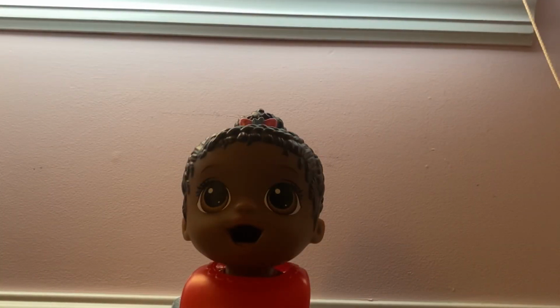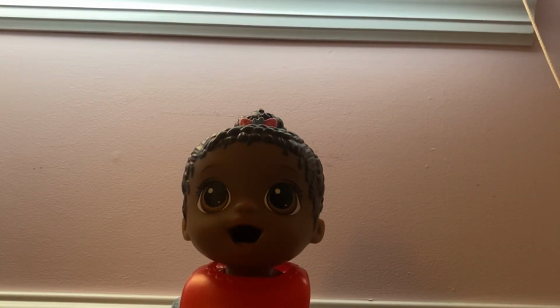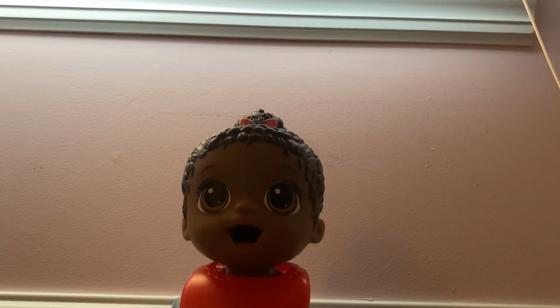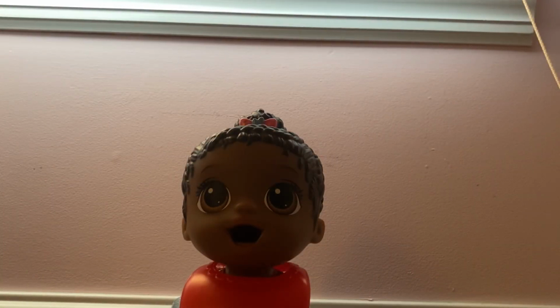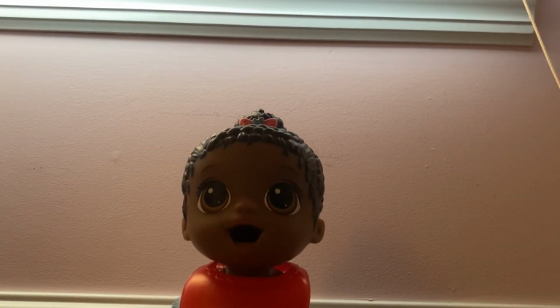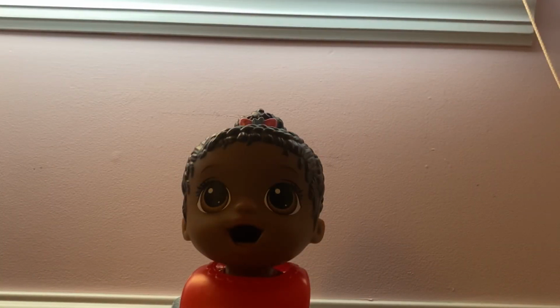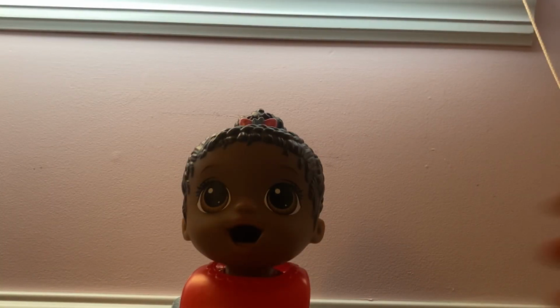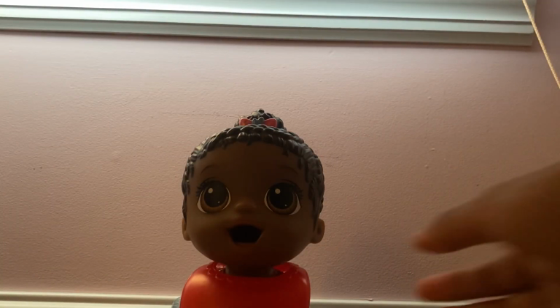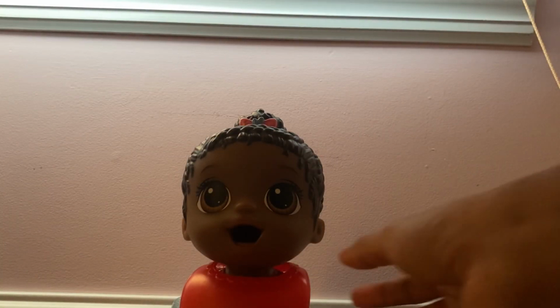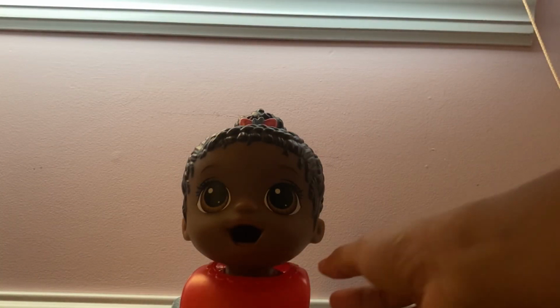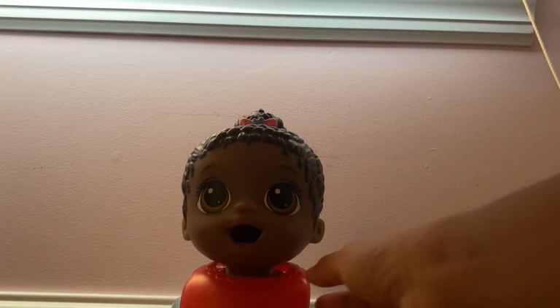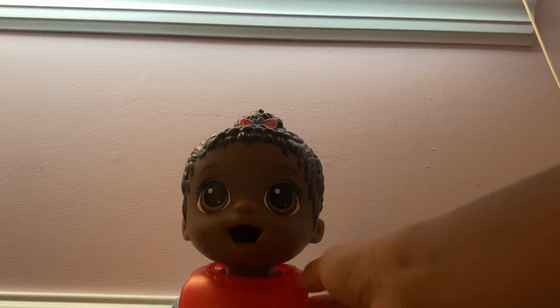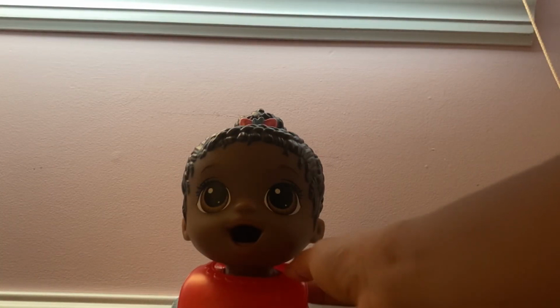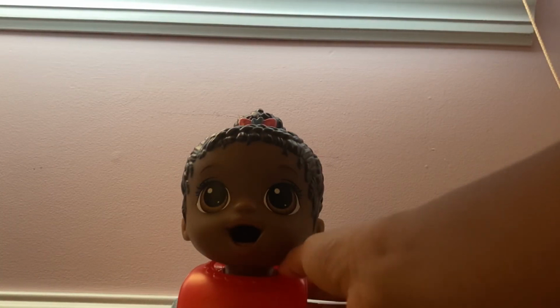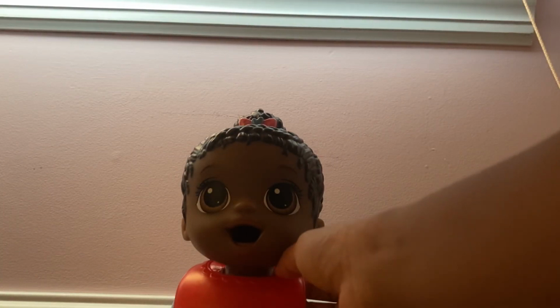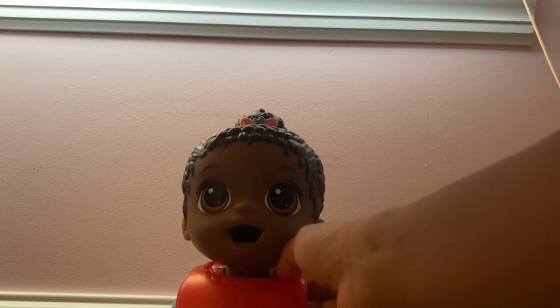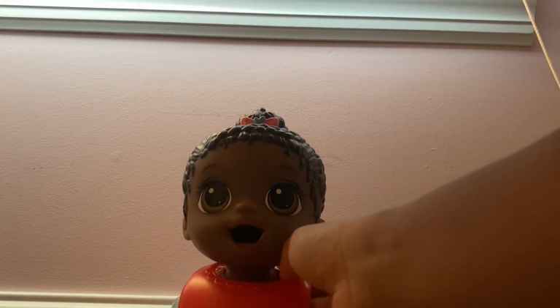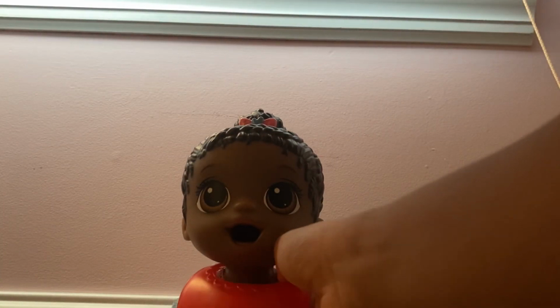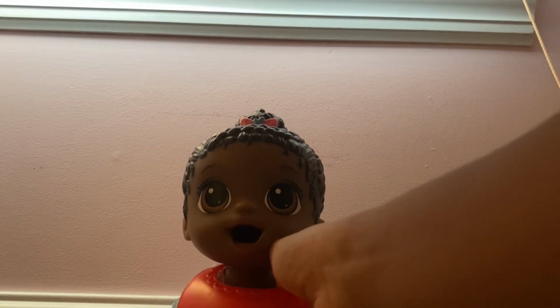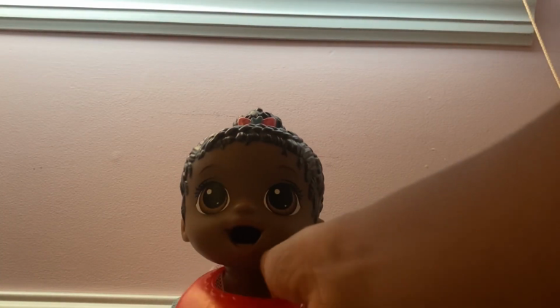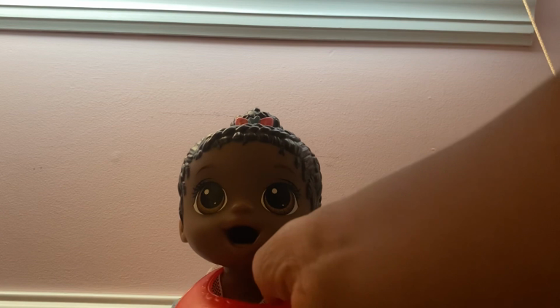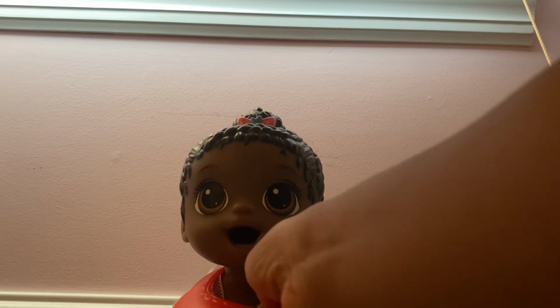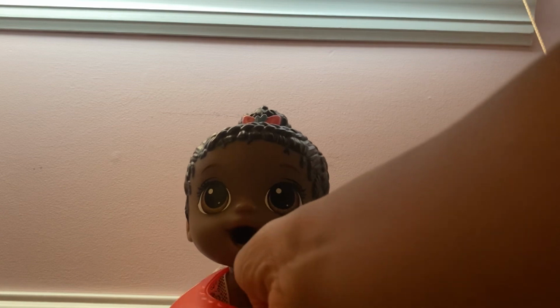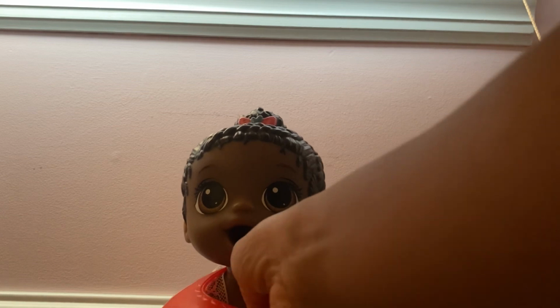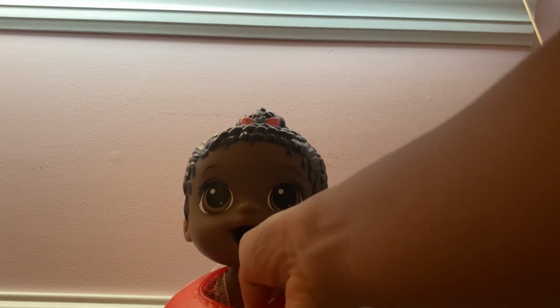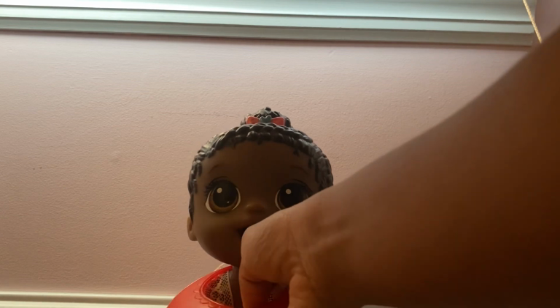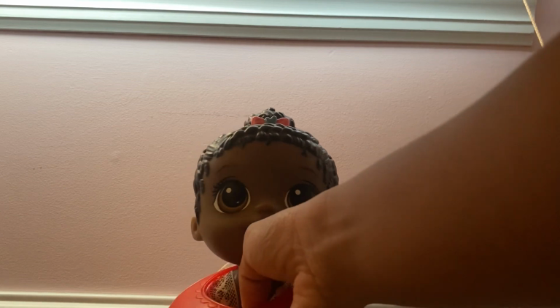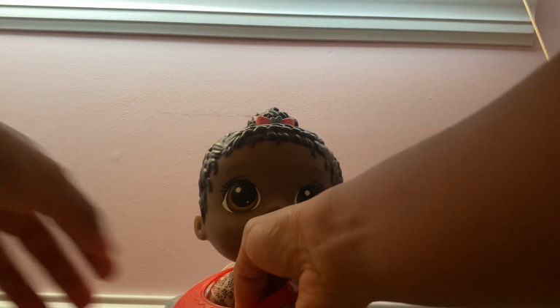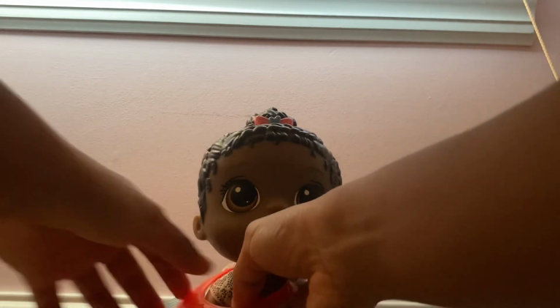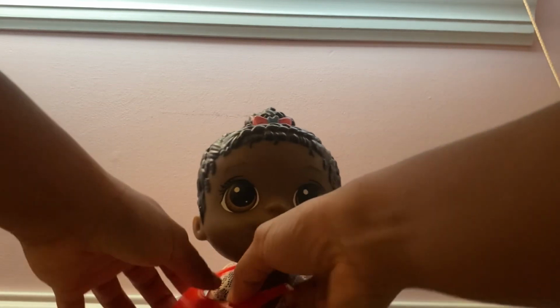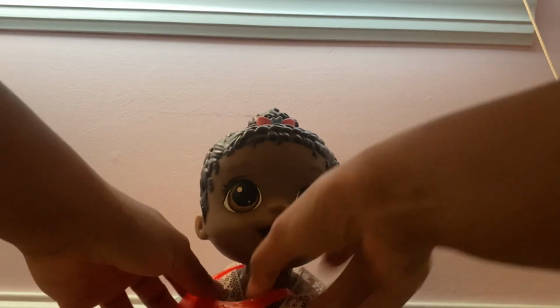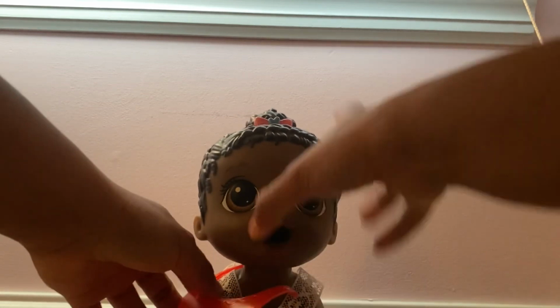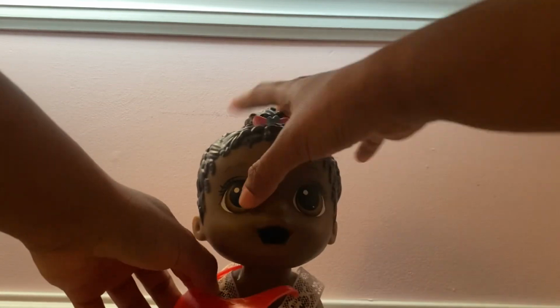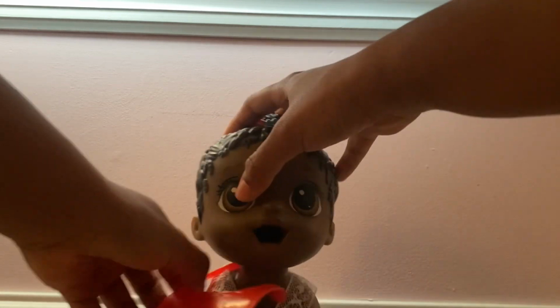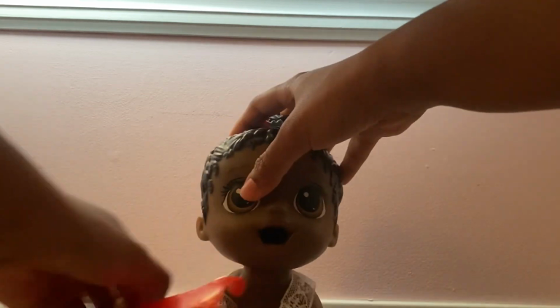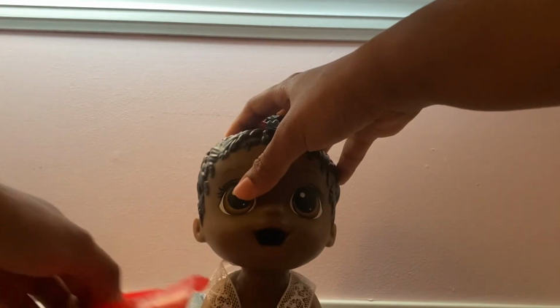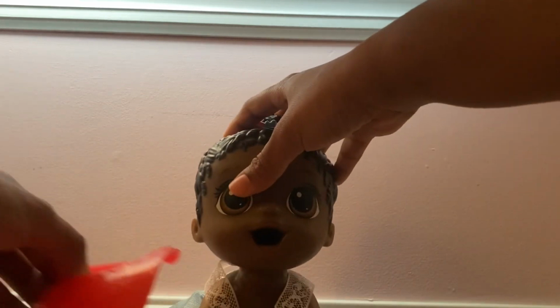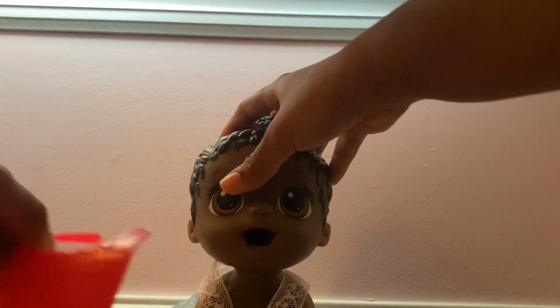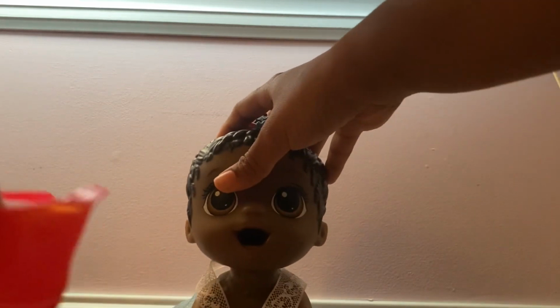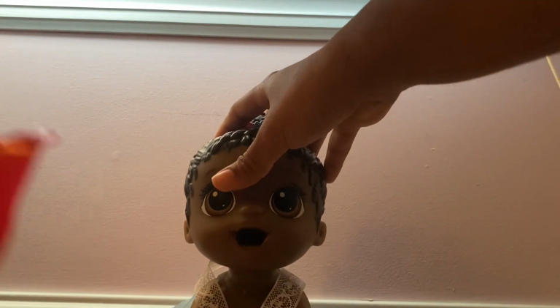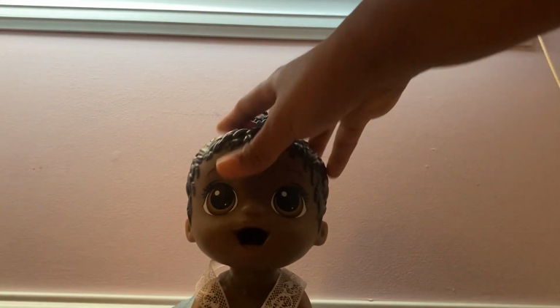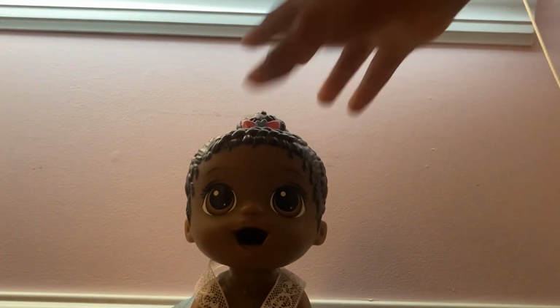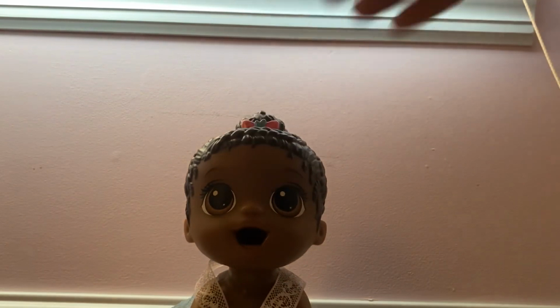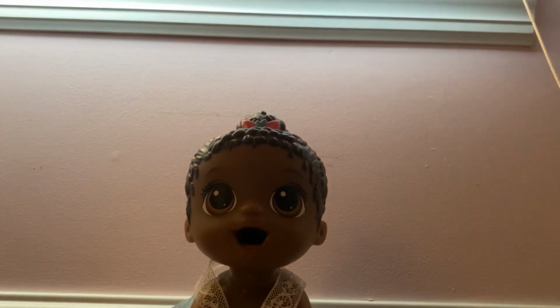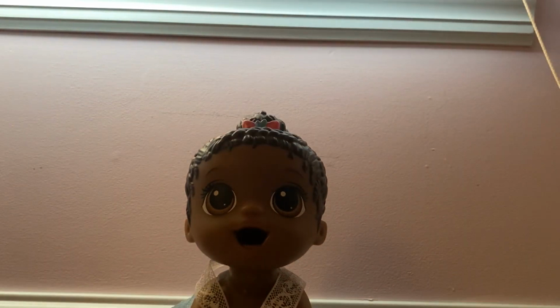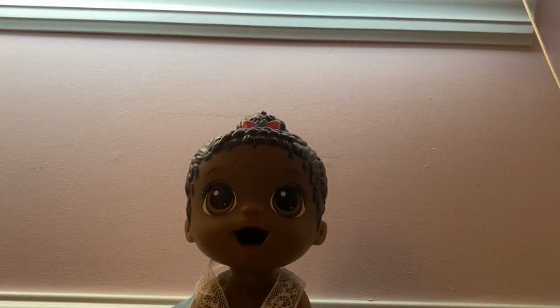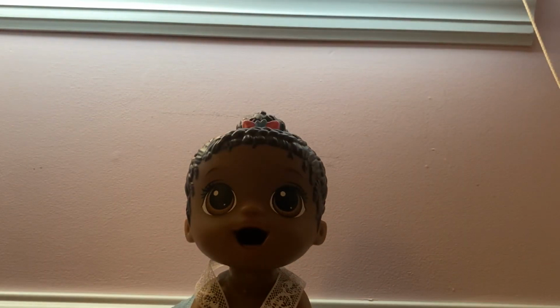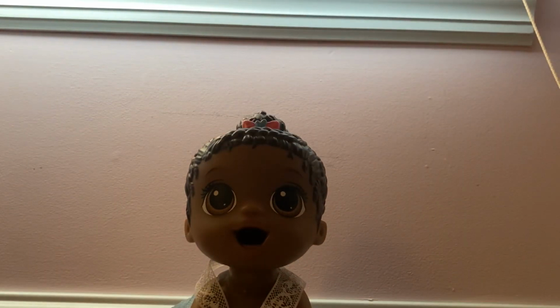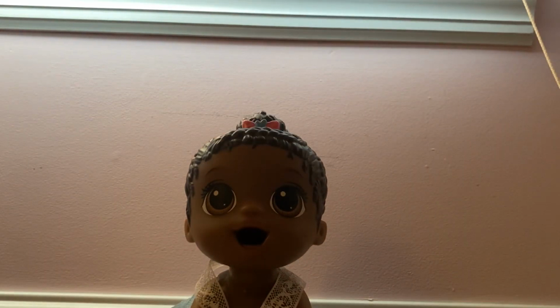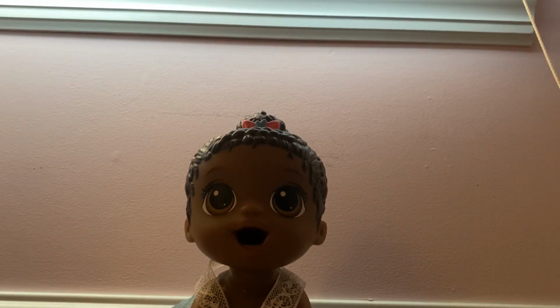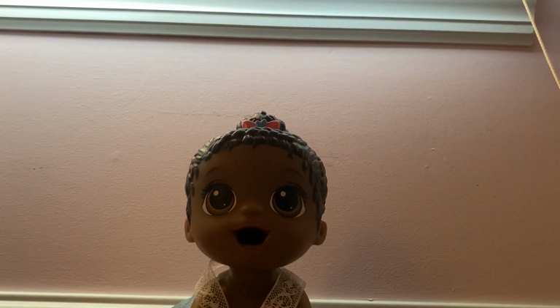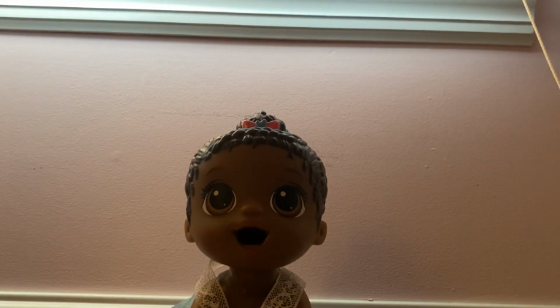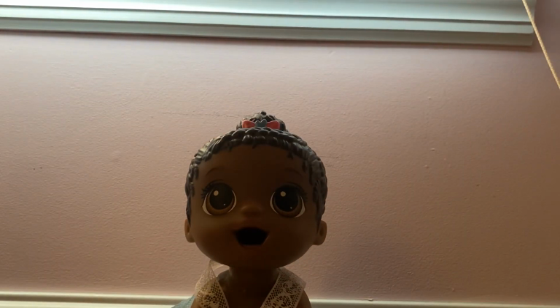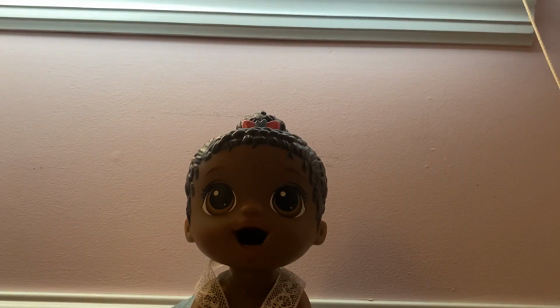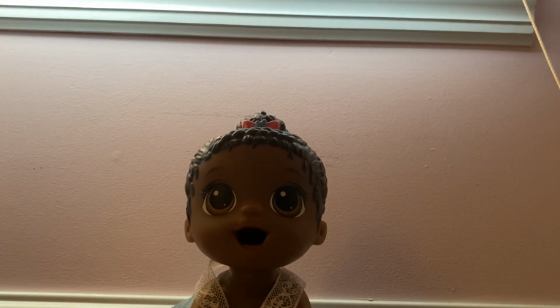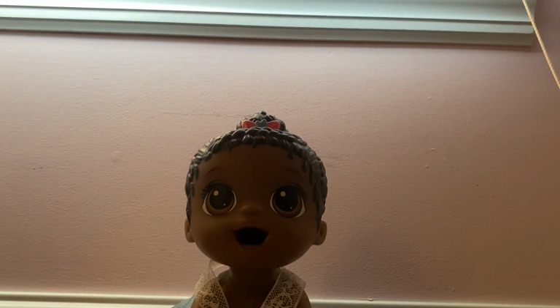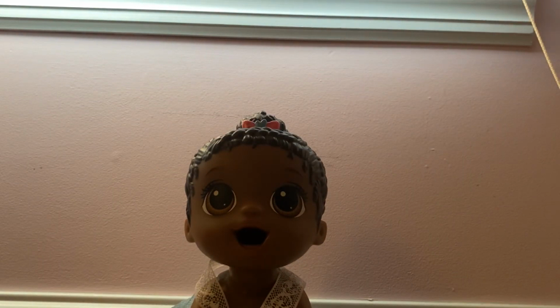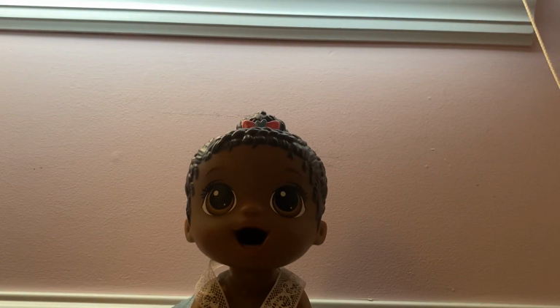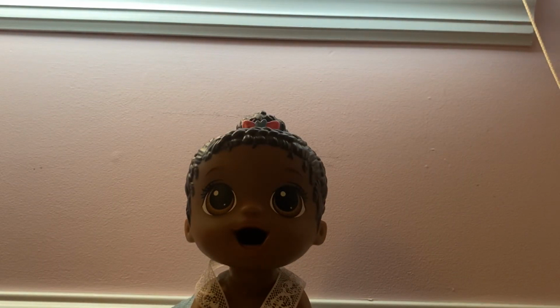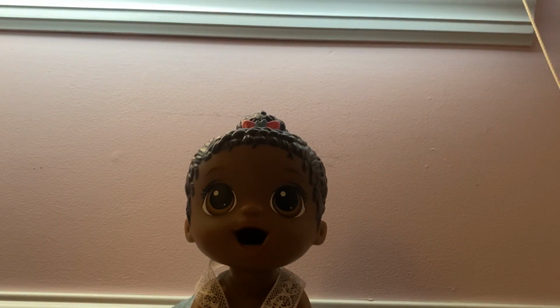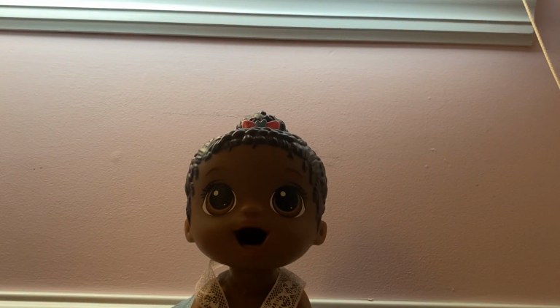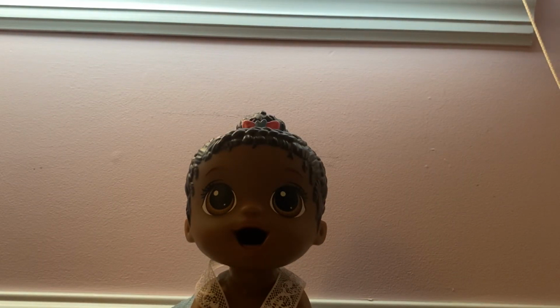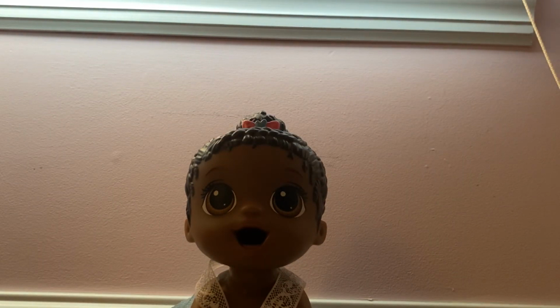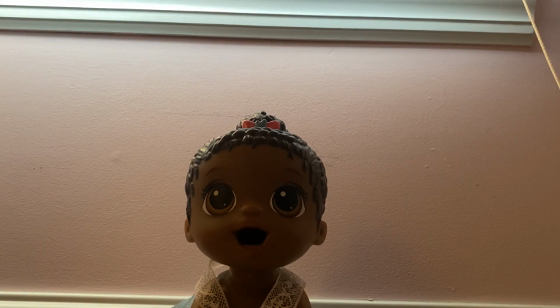She's all done, so we're going to go ahead and take off the bib. We're going to go ahead and clean her diaper.